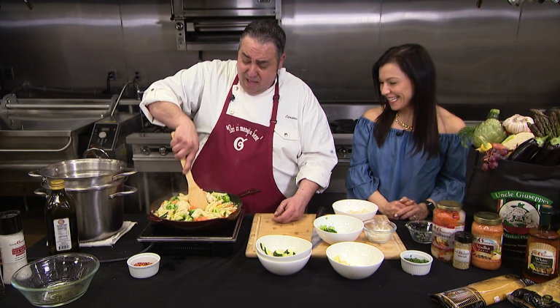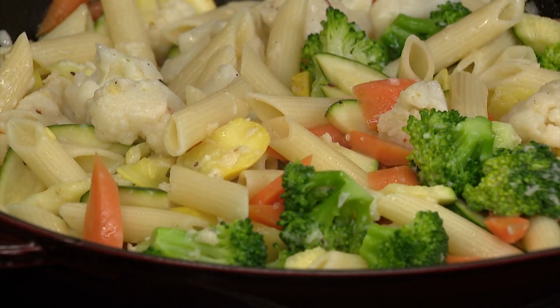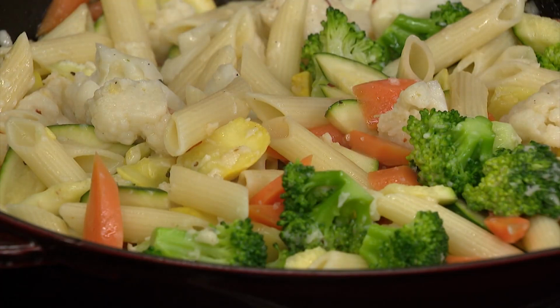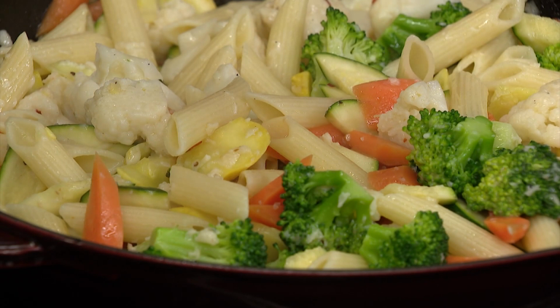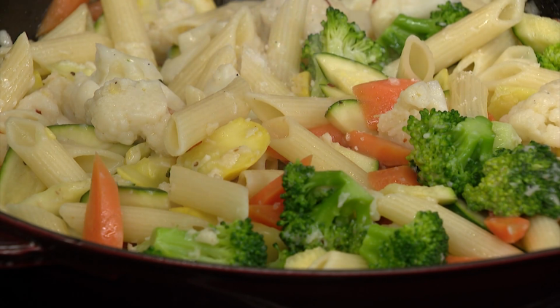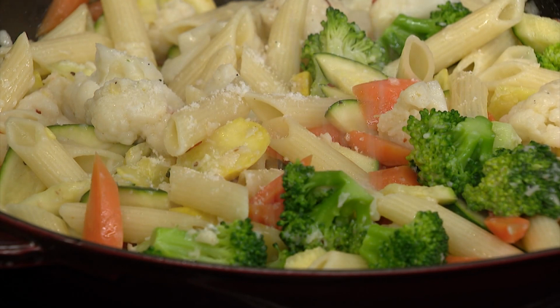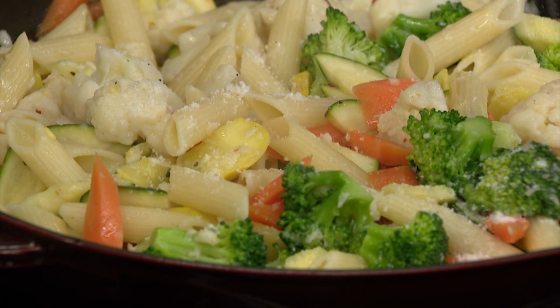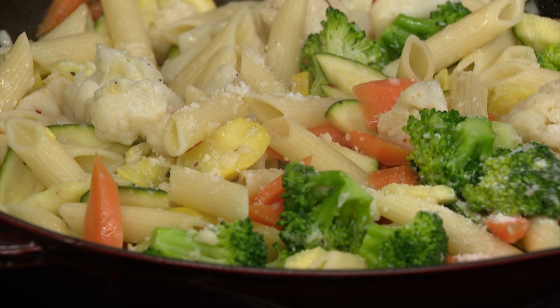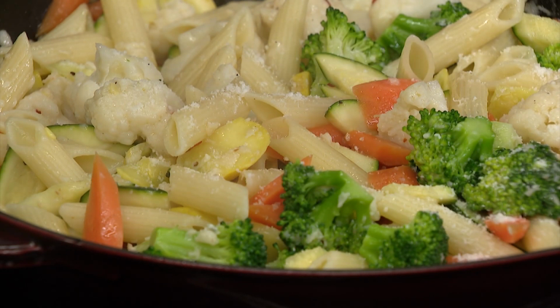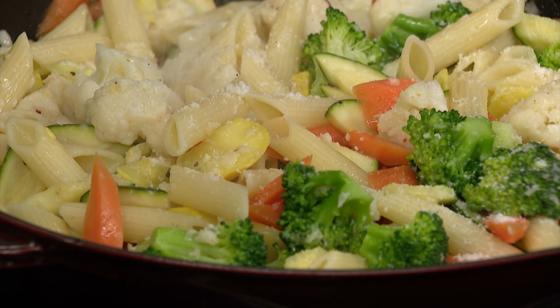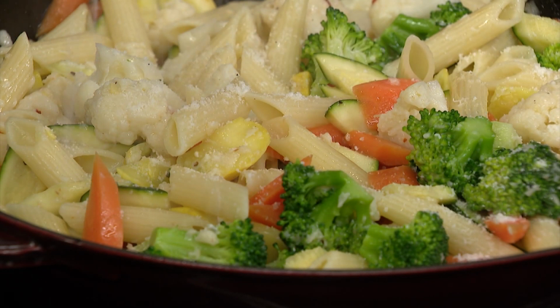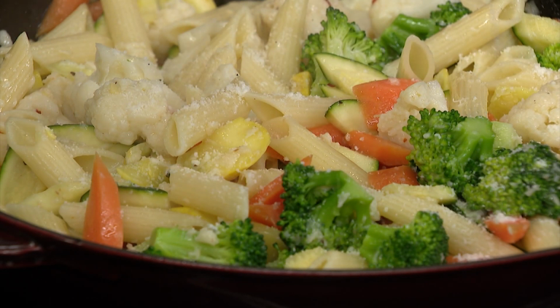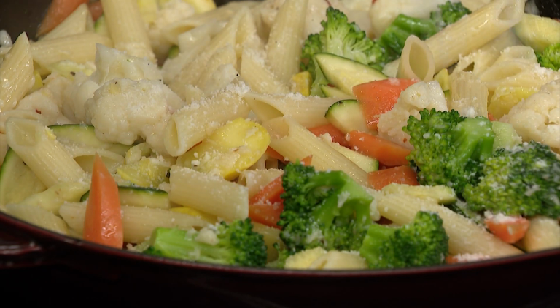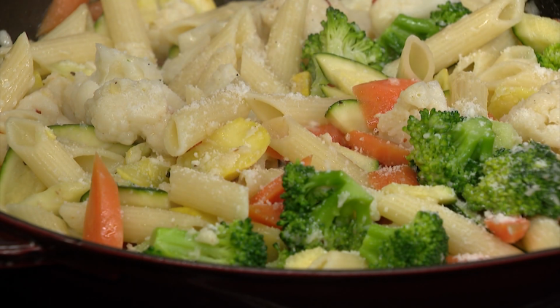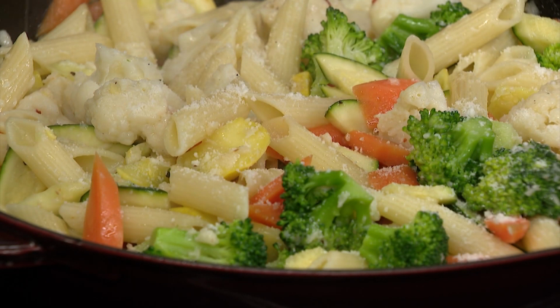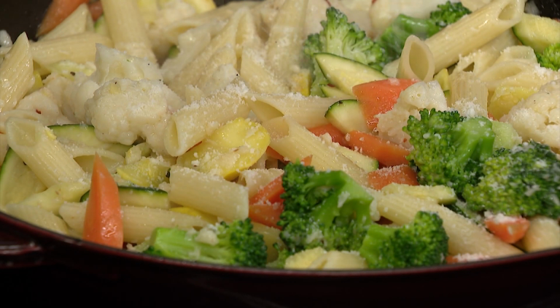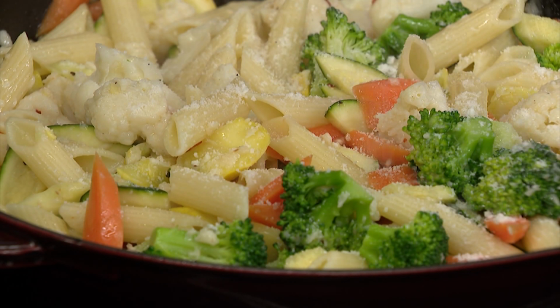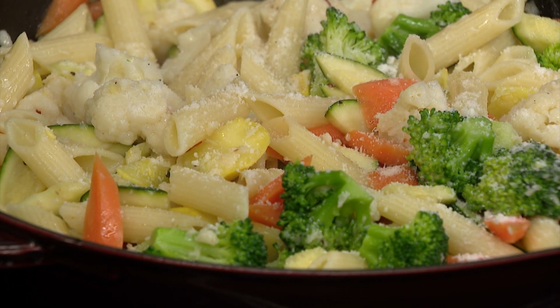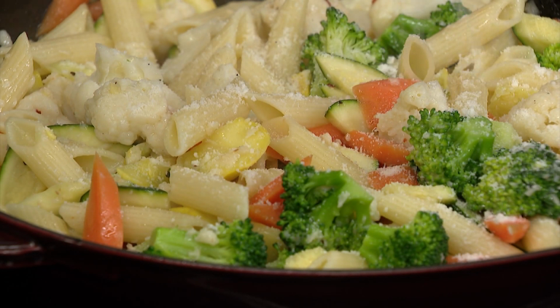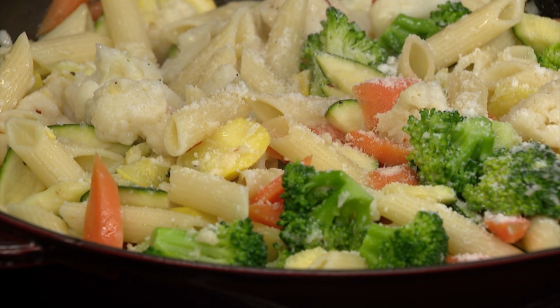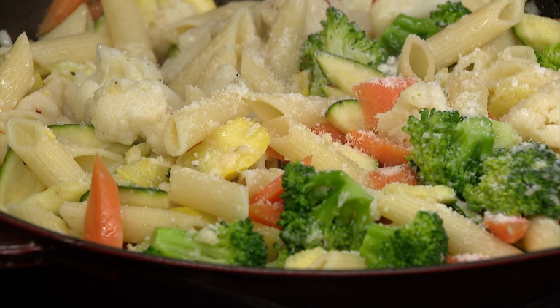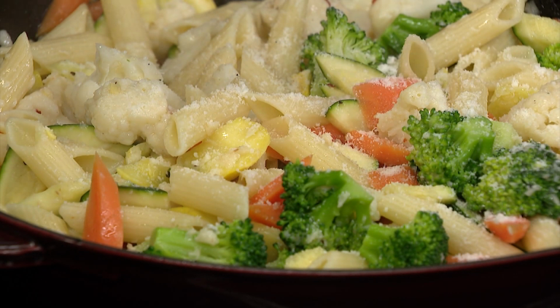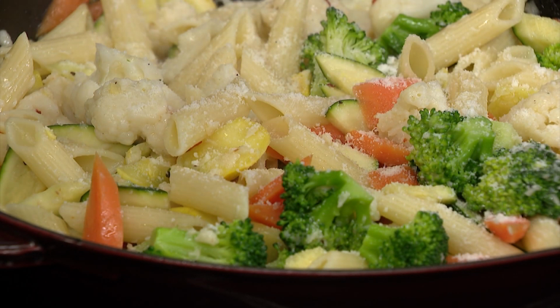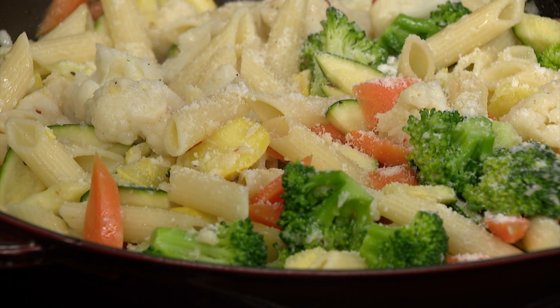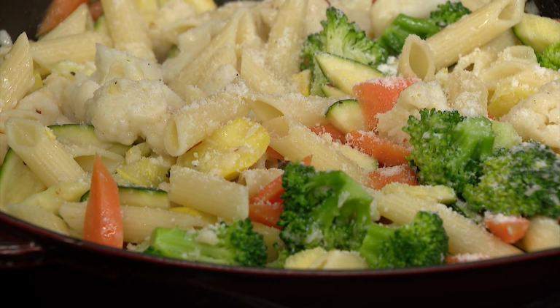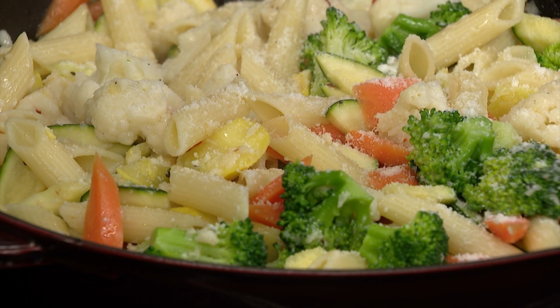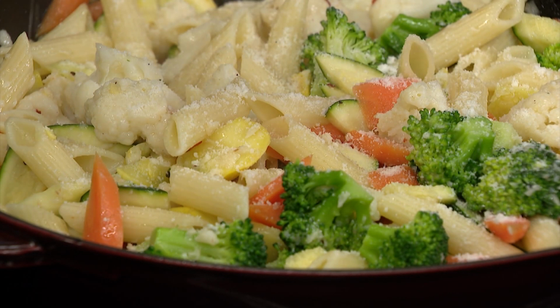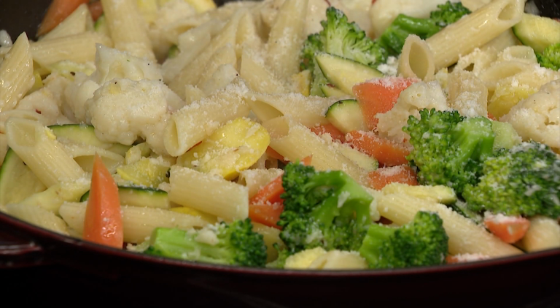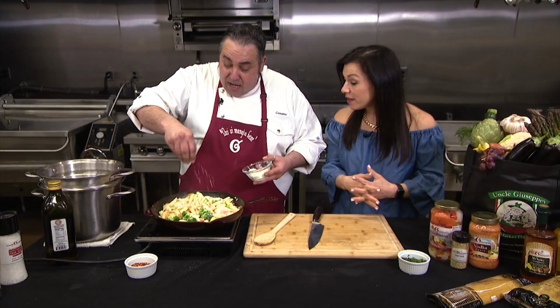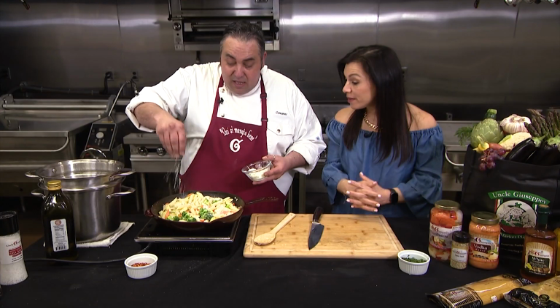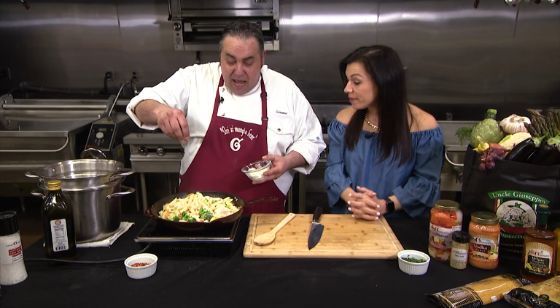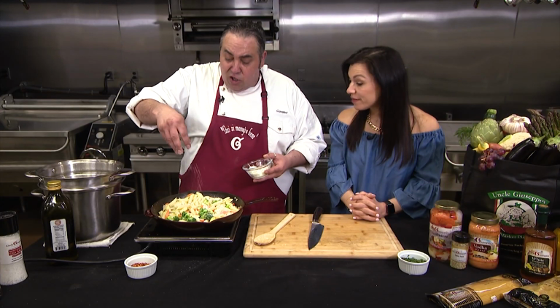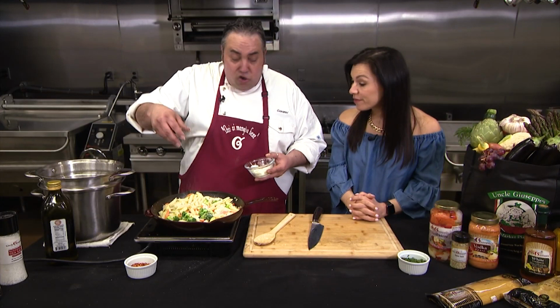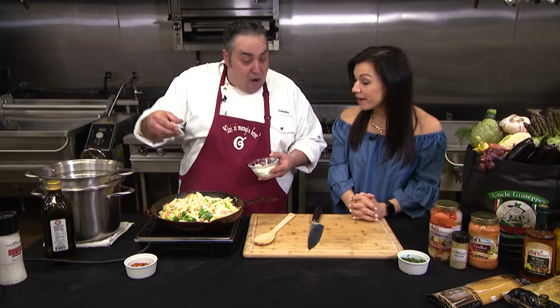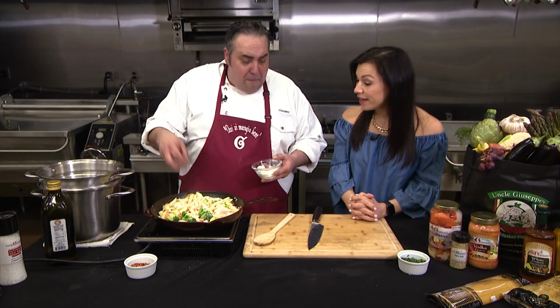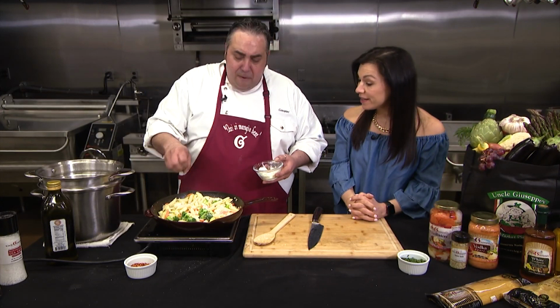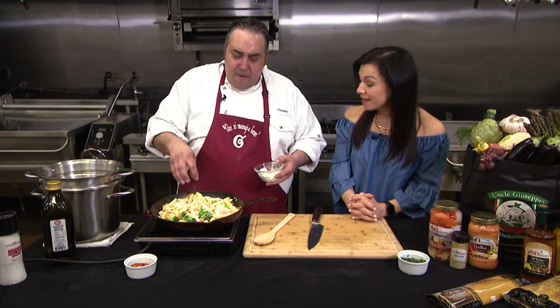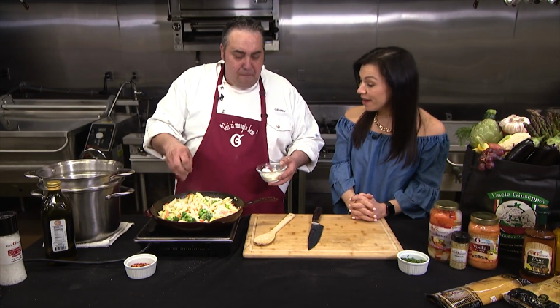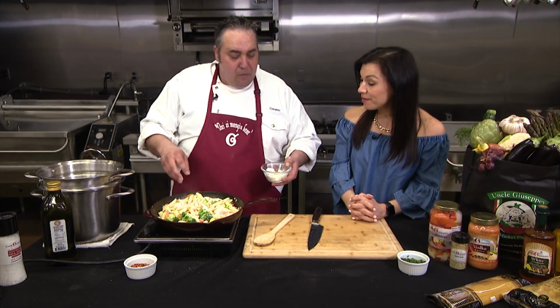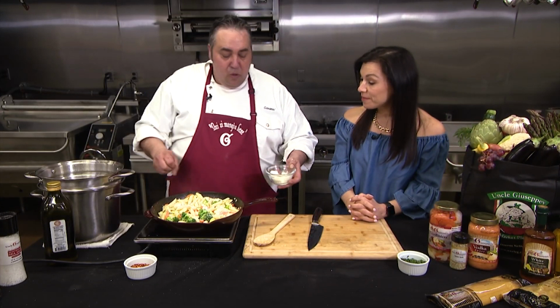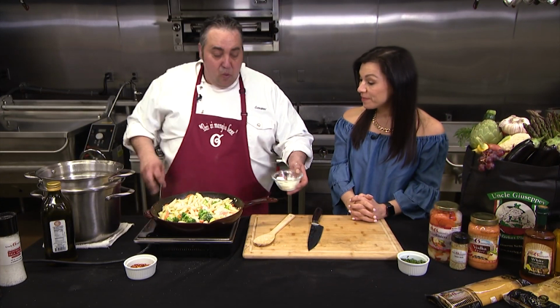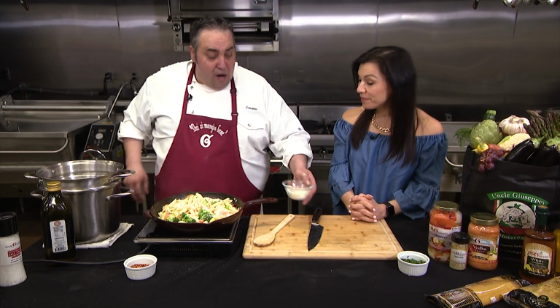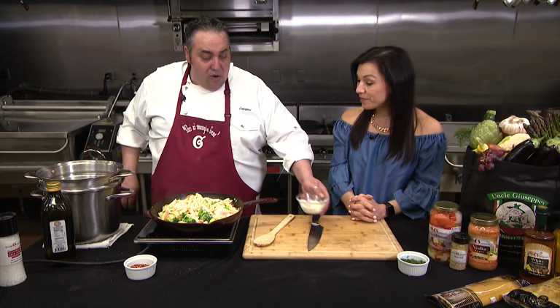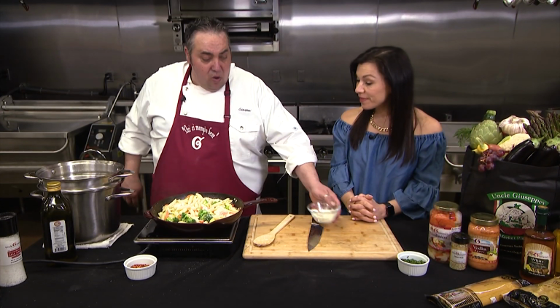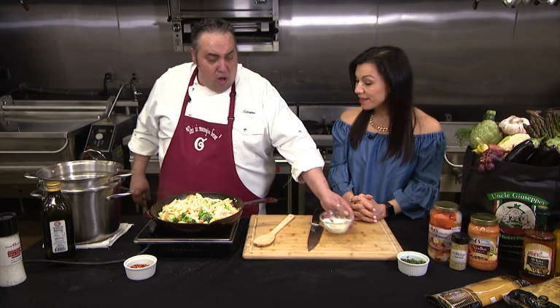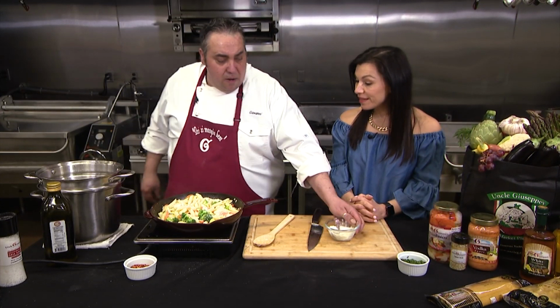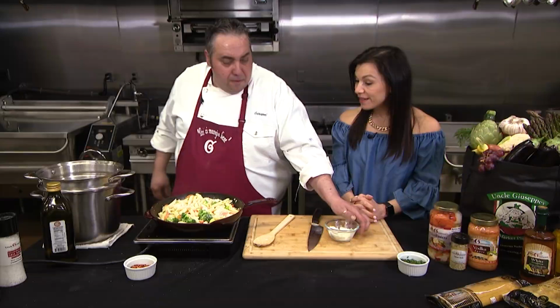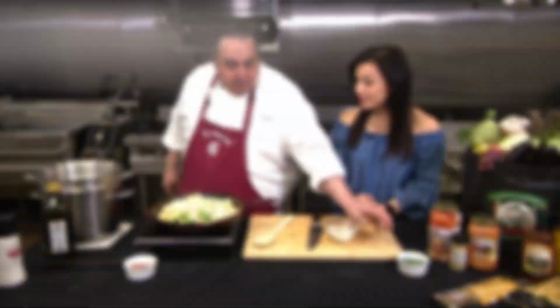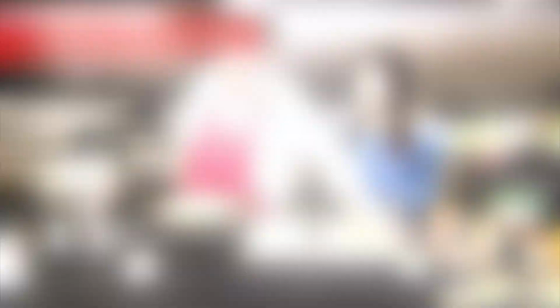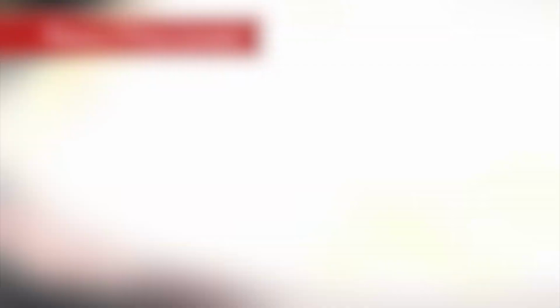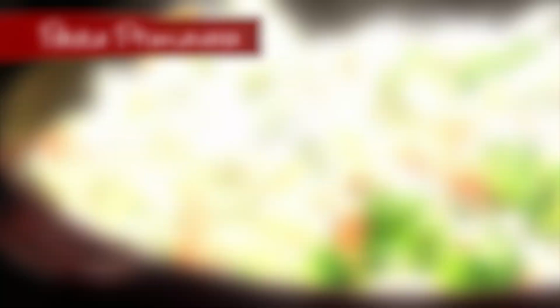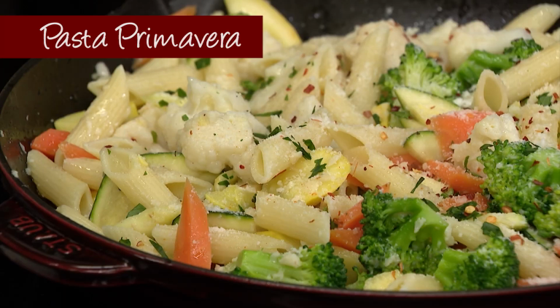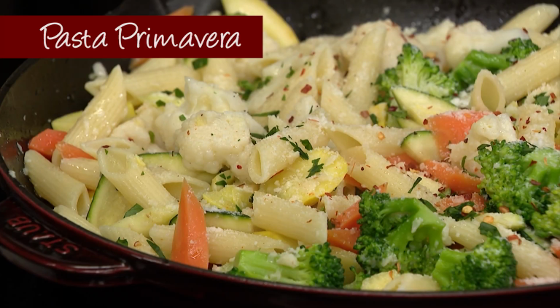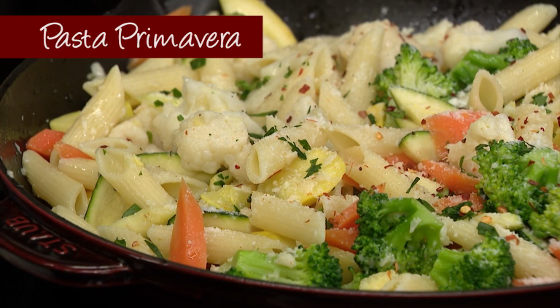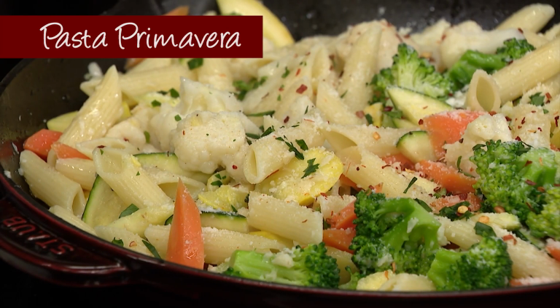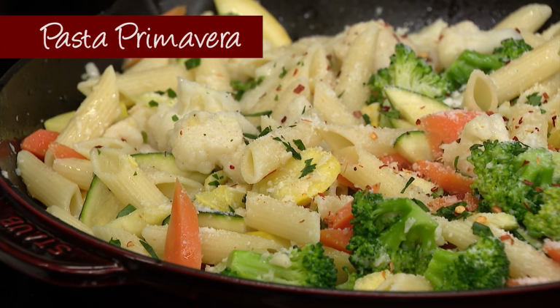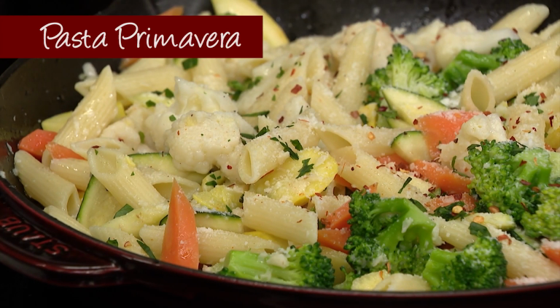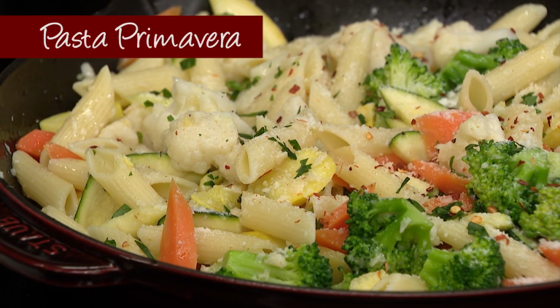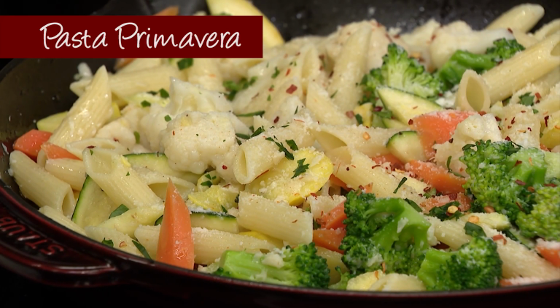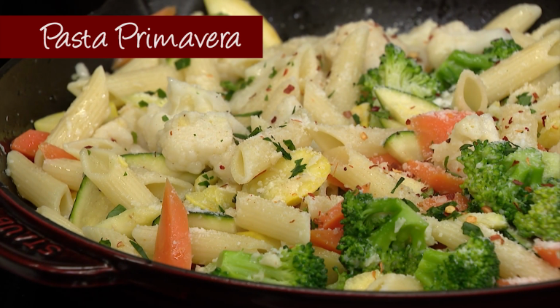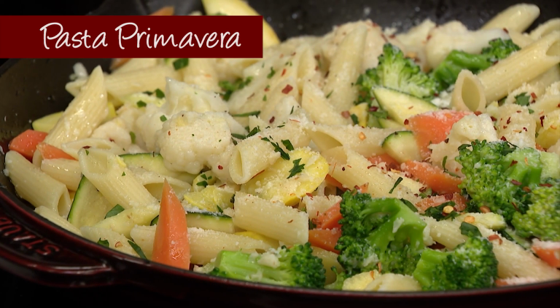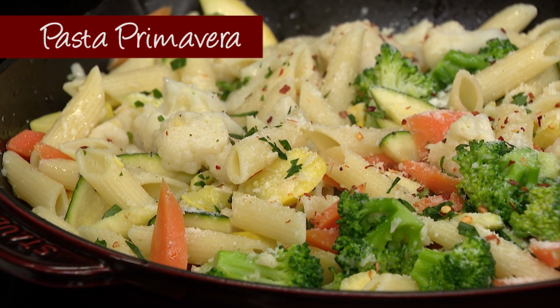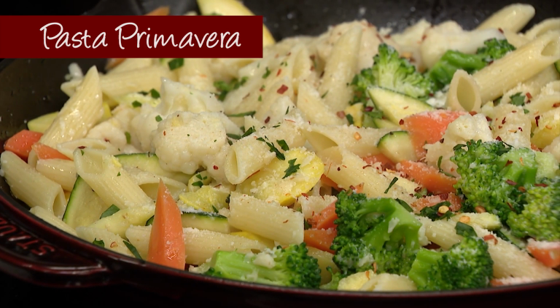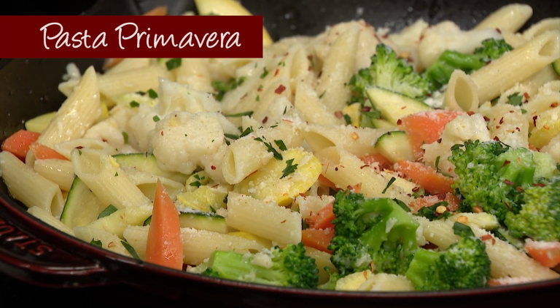I love this. You can have it just like this, or you could add some grilled chicken if you wanted, or shrimp — whatever you want. There you go. Pasta Primavera.